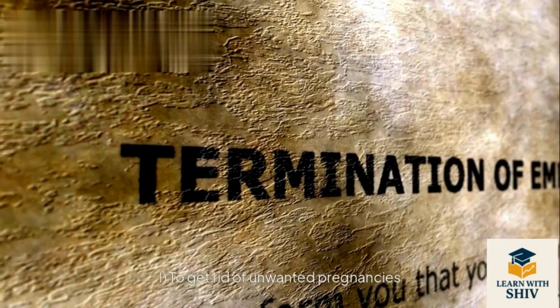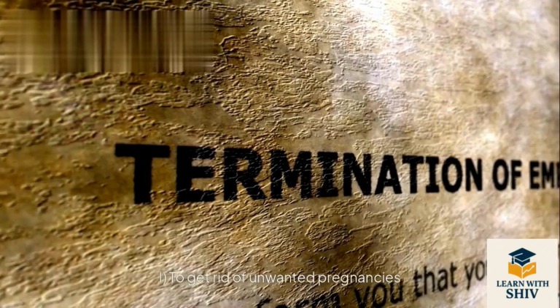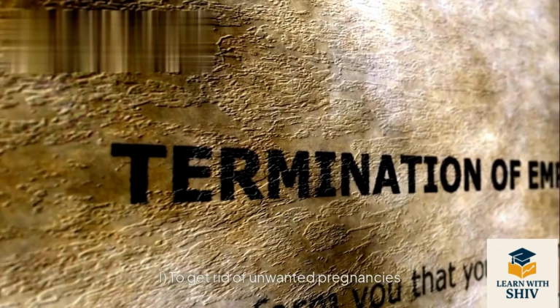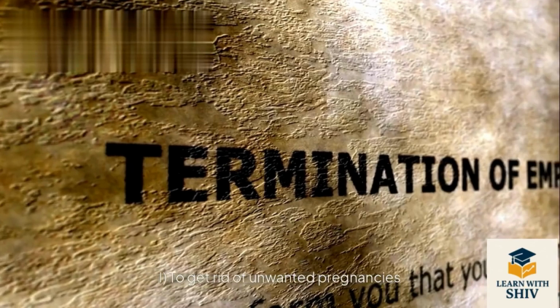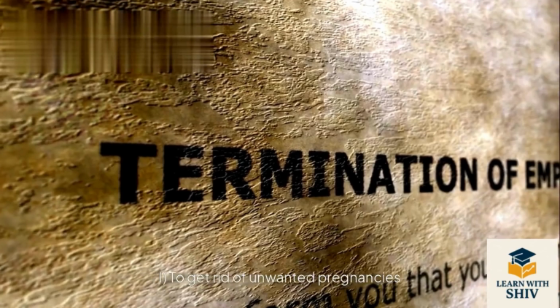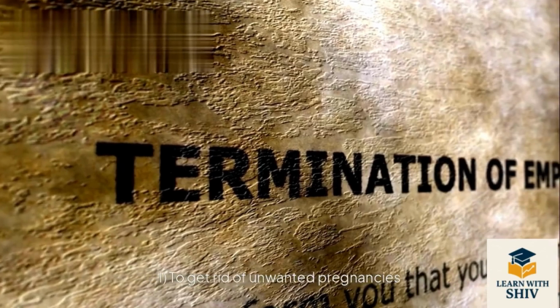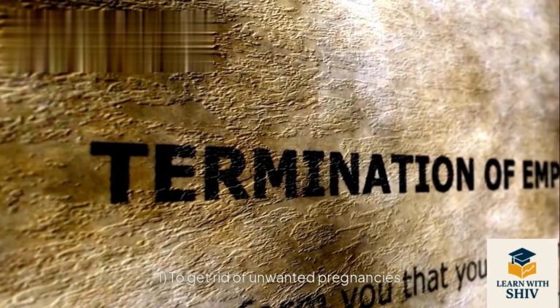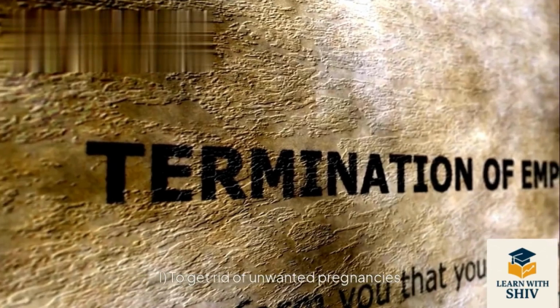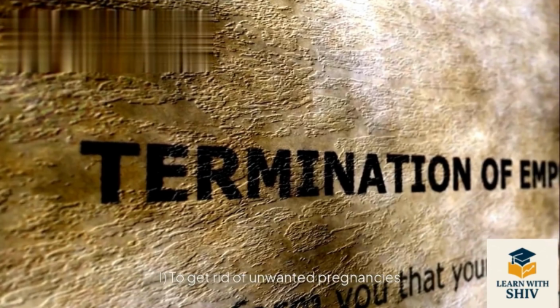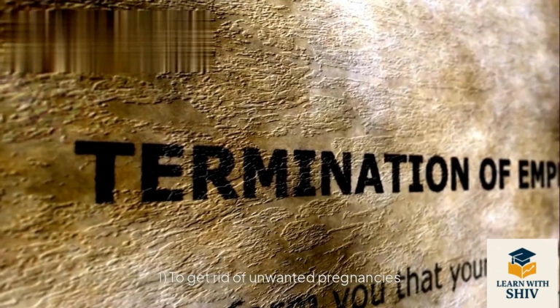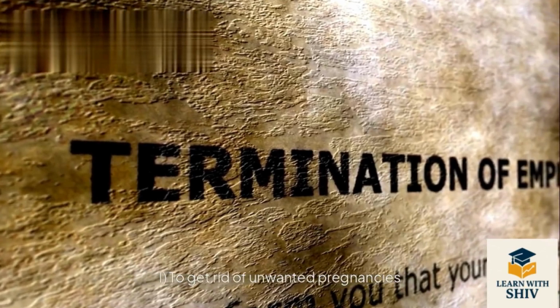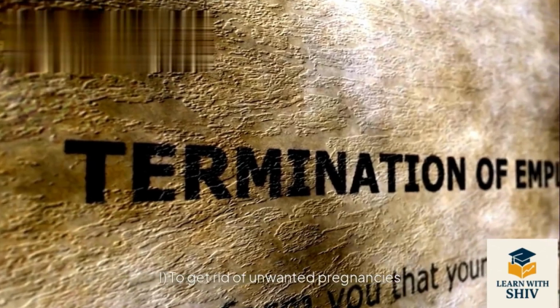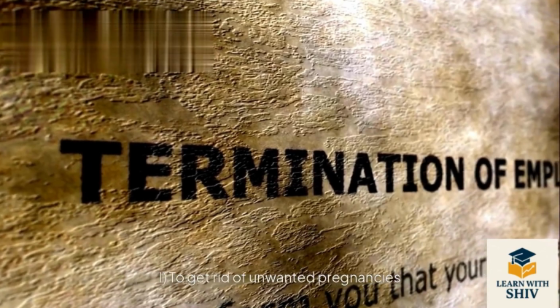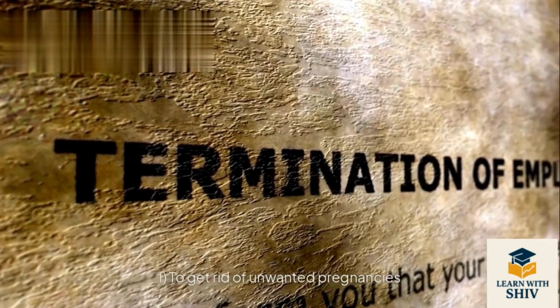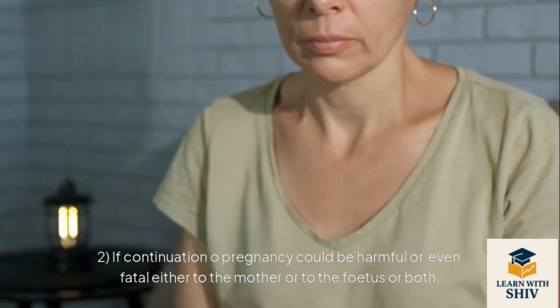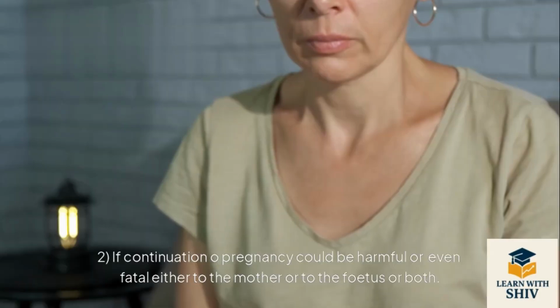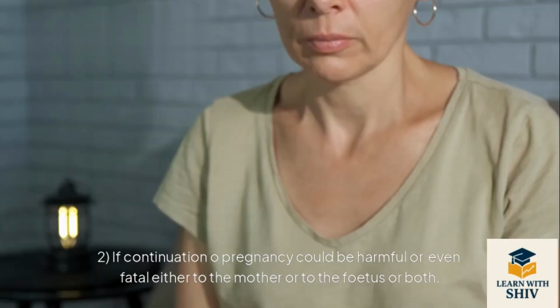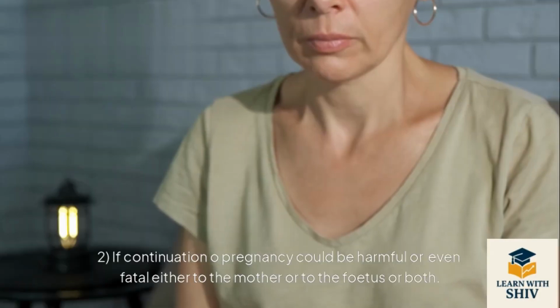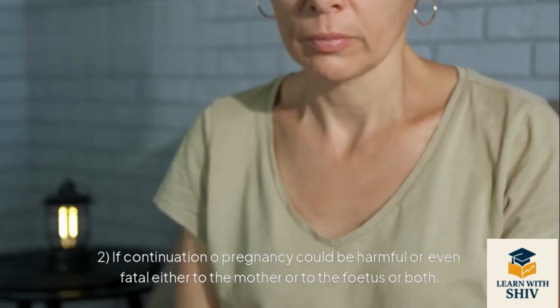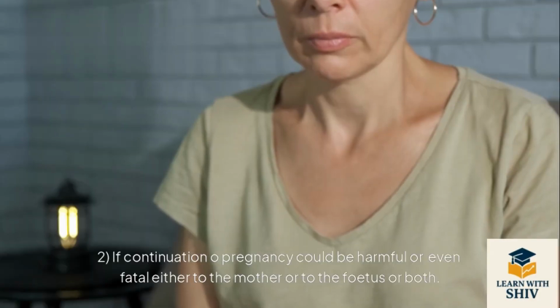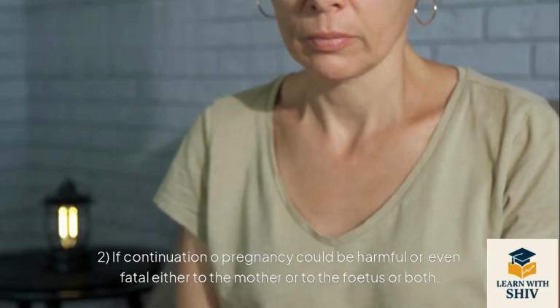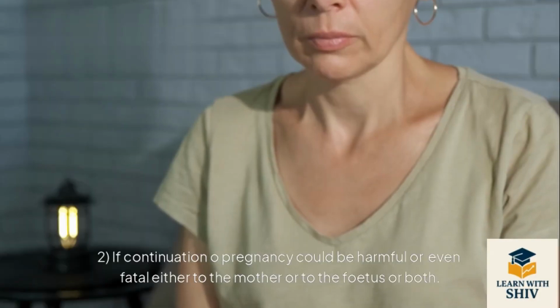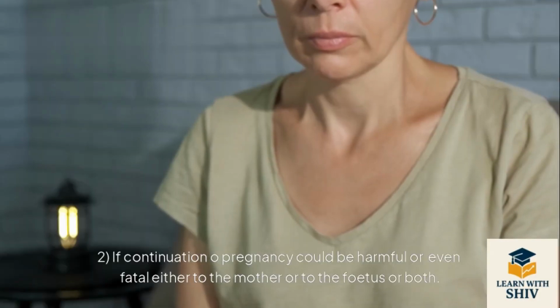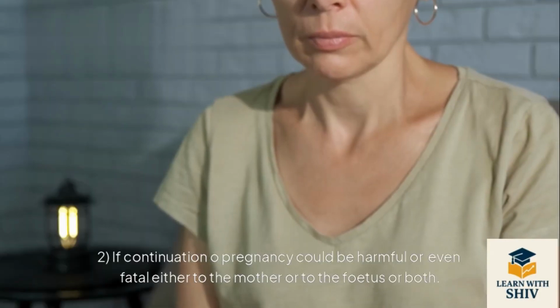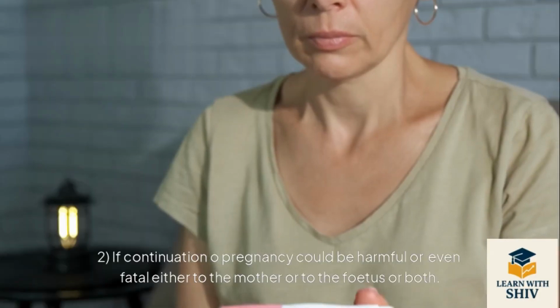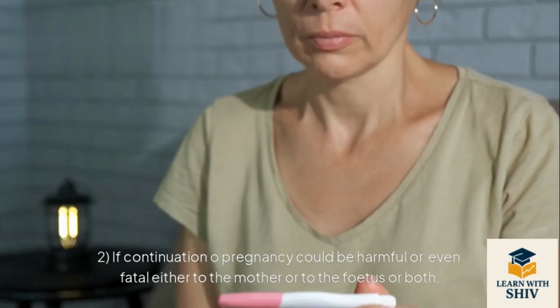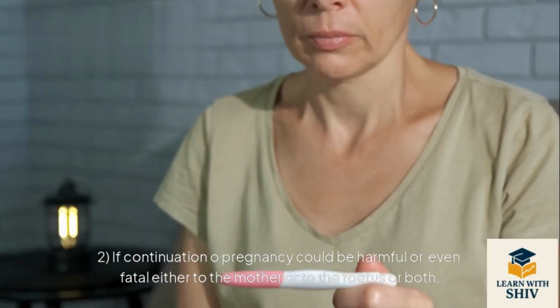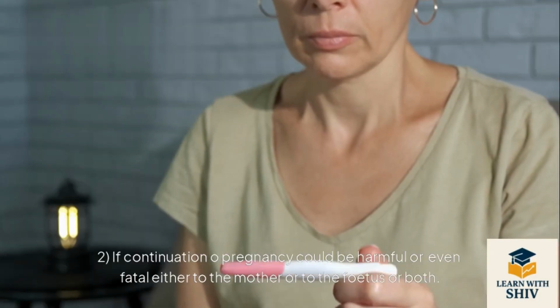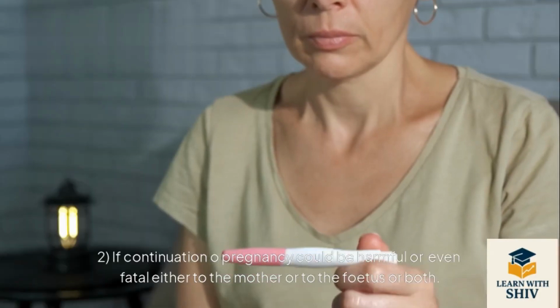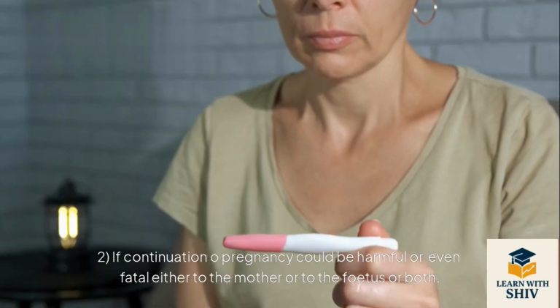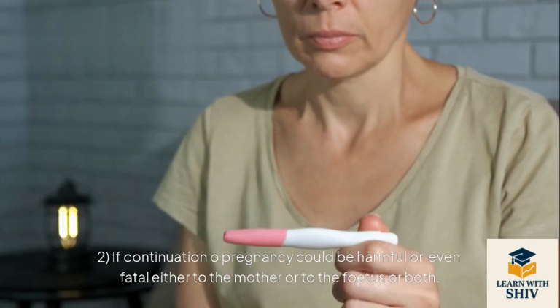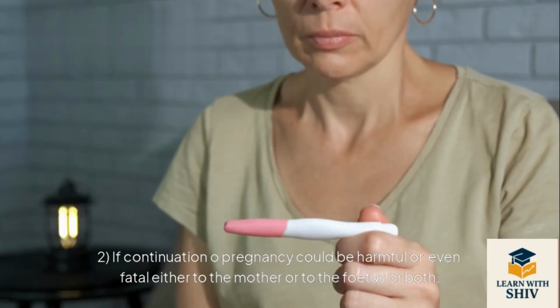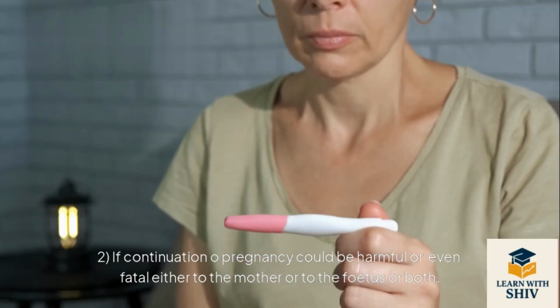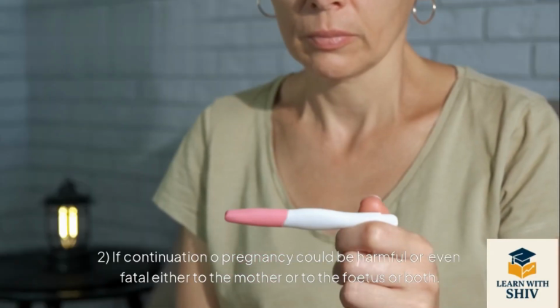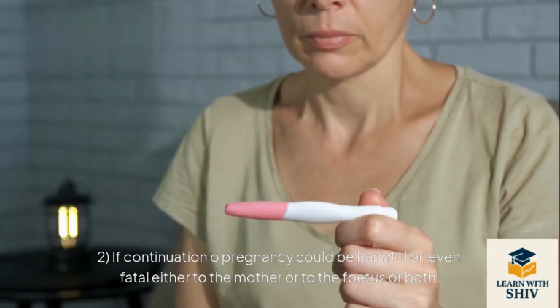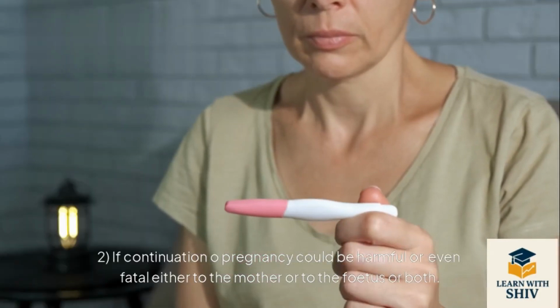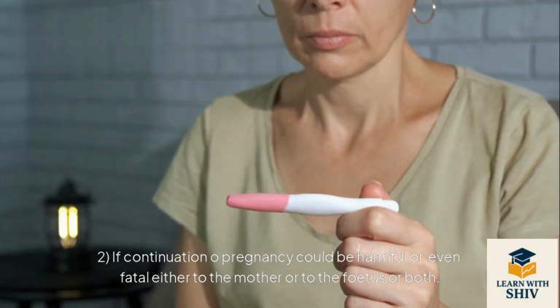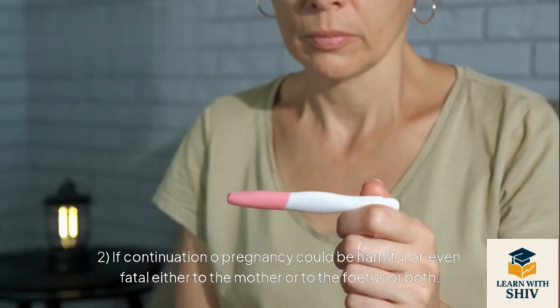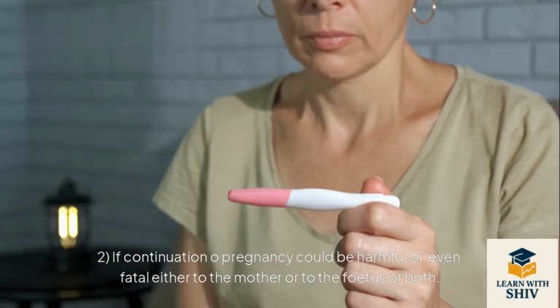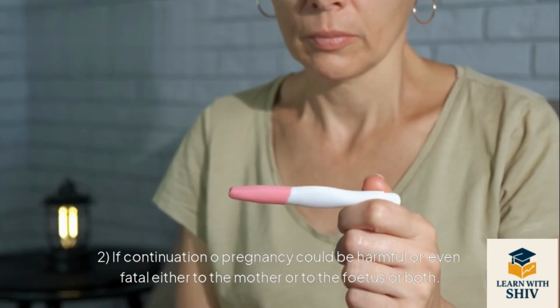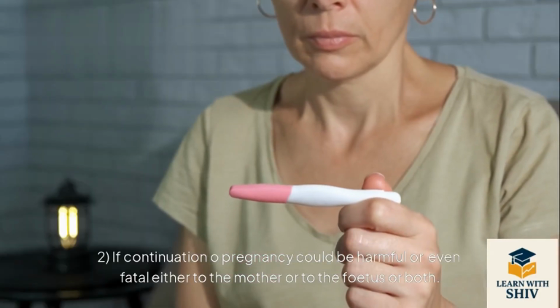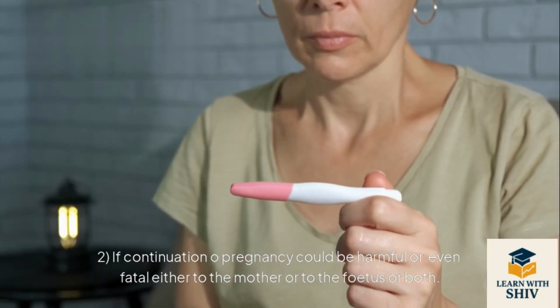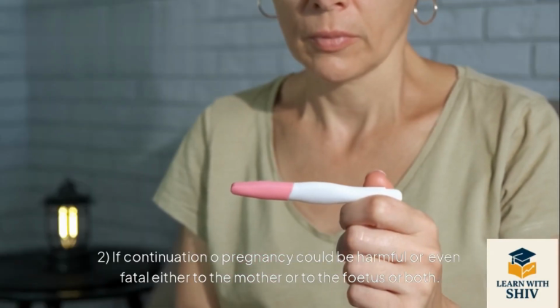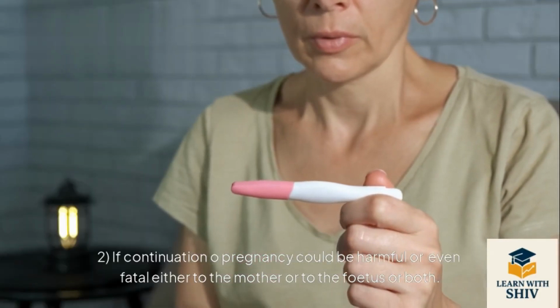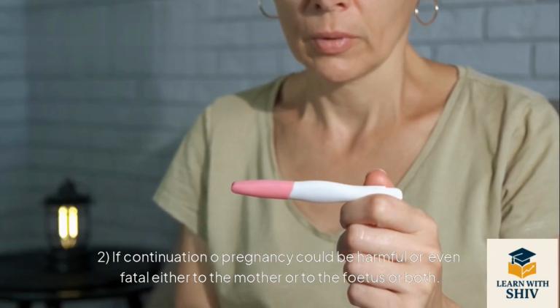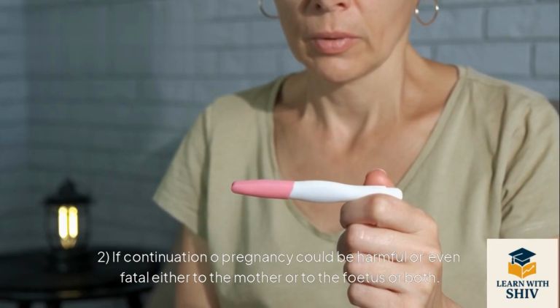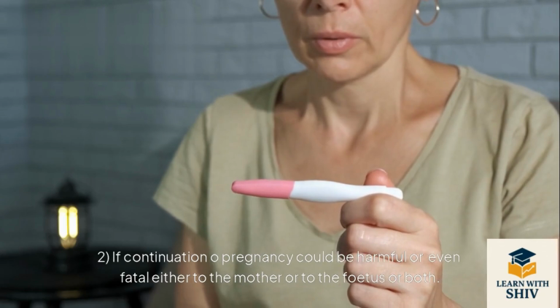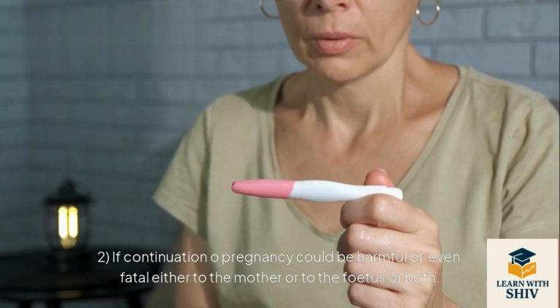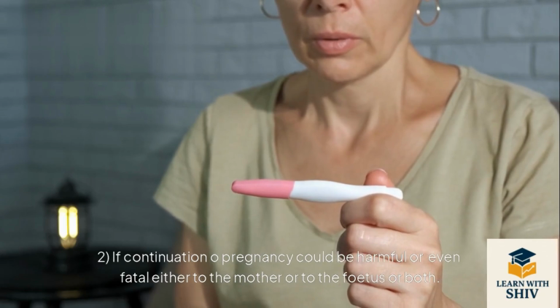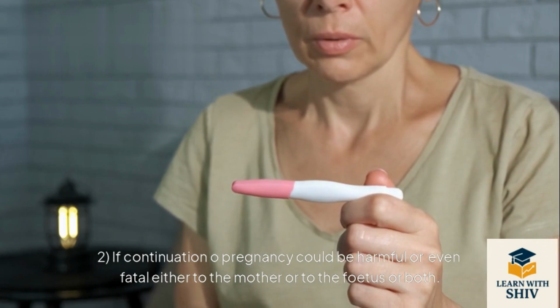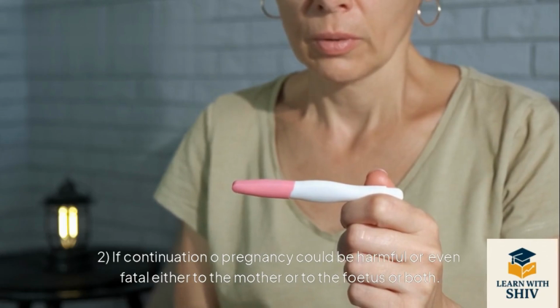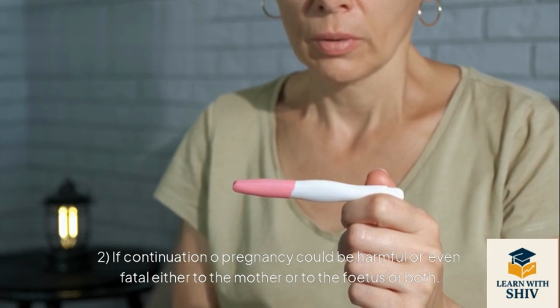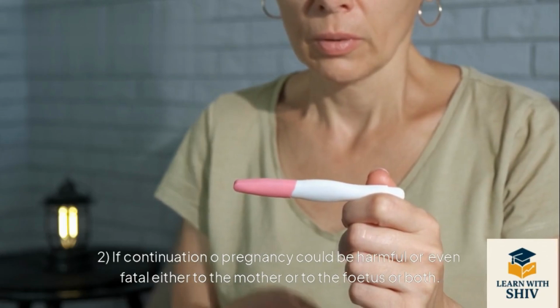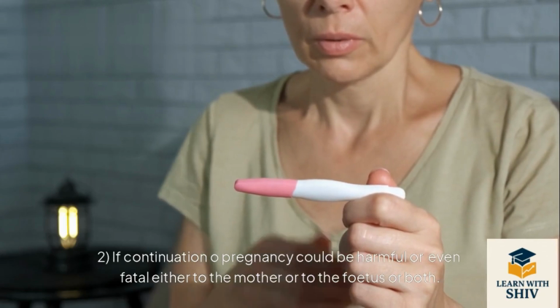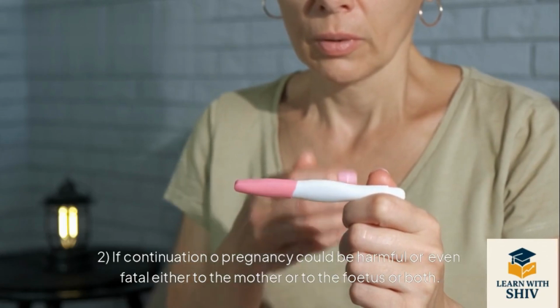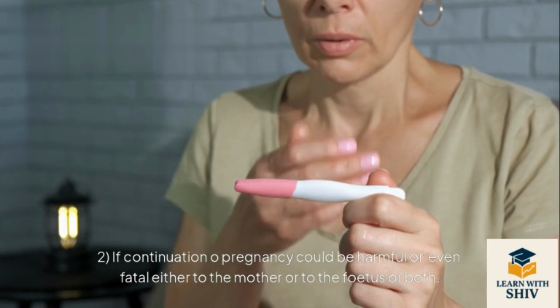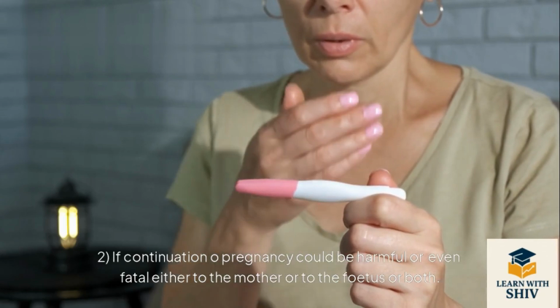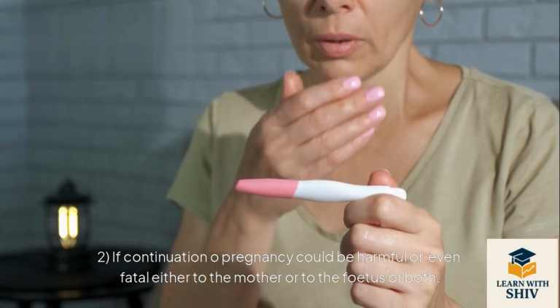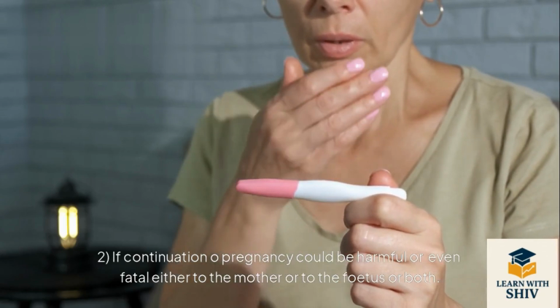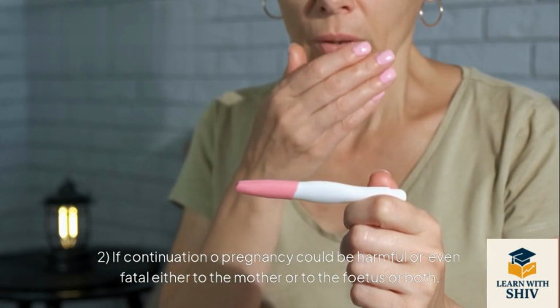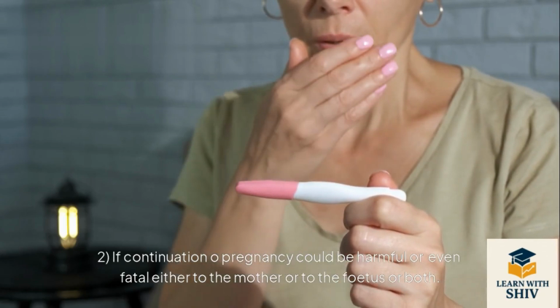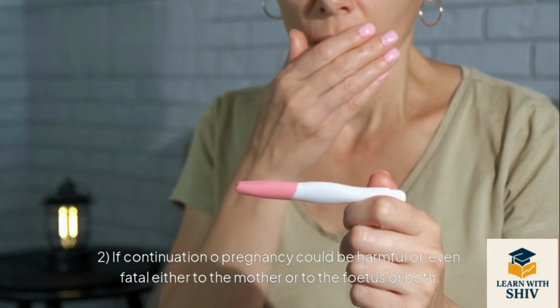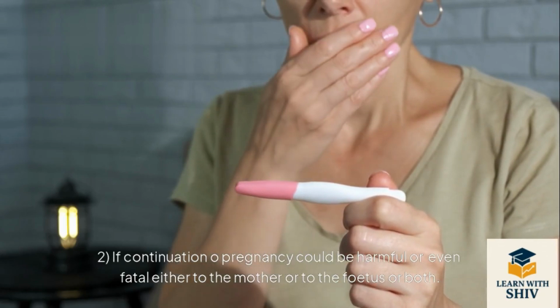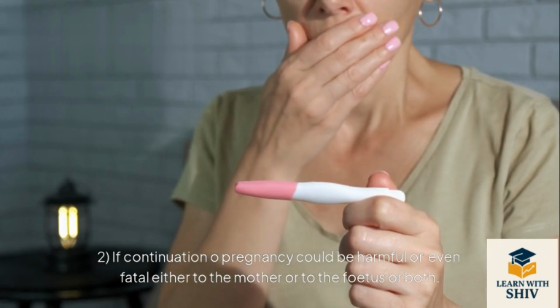Why MTP? To get rid of unwanted pregnancies, or if continuation of pregnancy could be harmful or even fatal either to the mother or to the fetus or both.